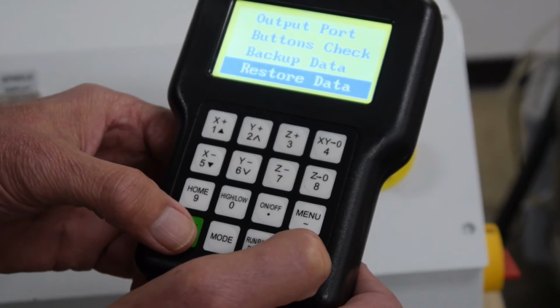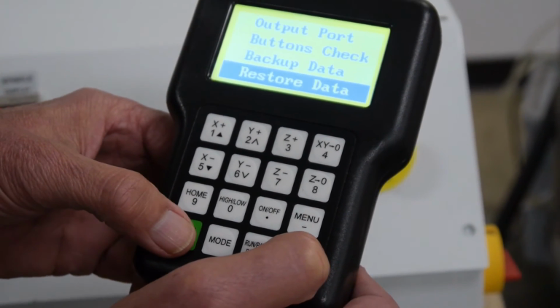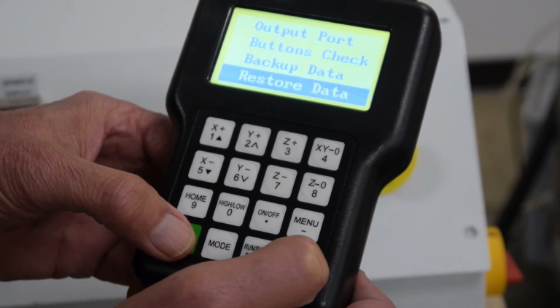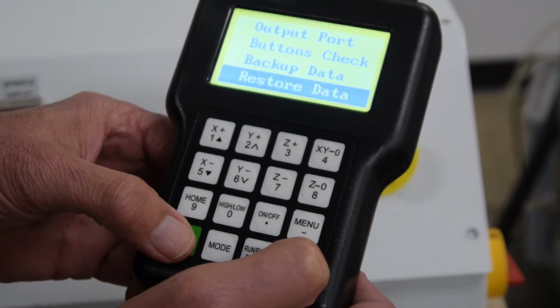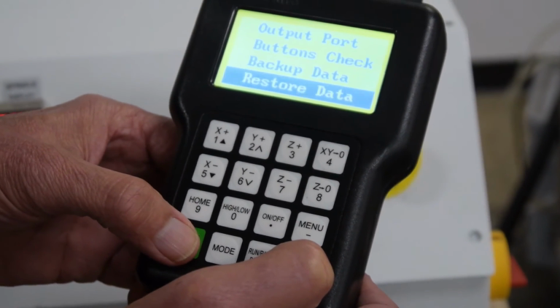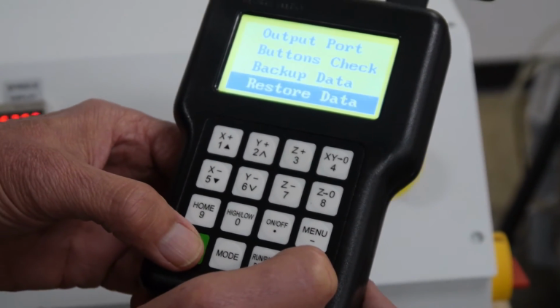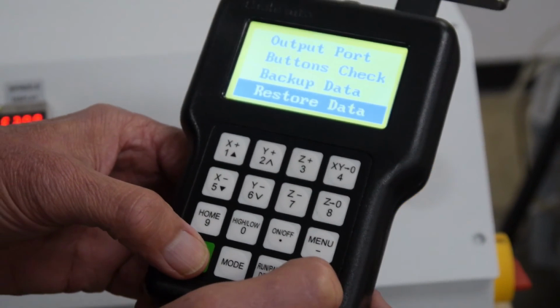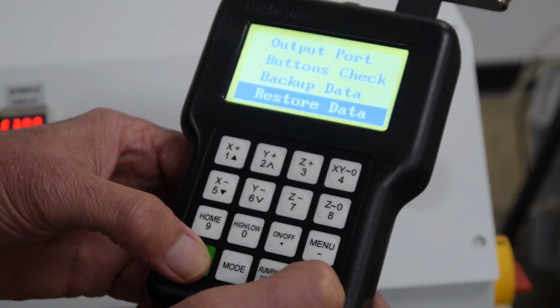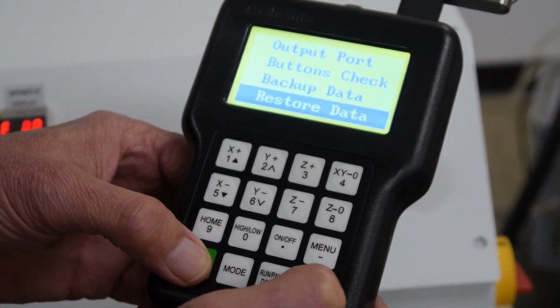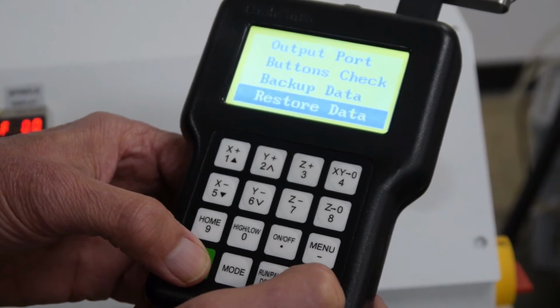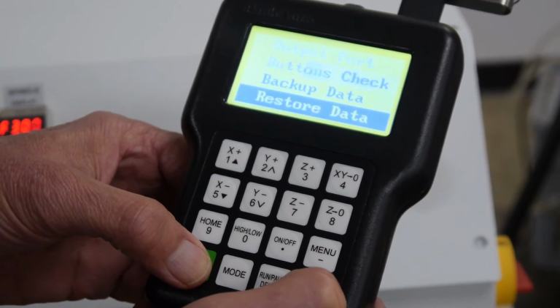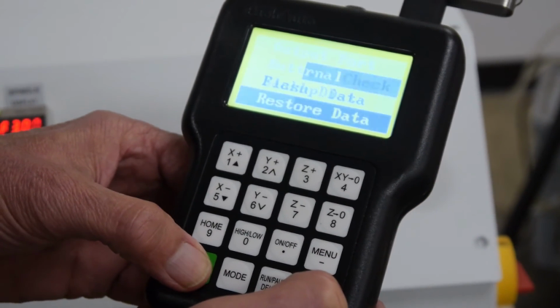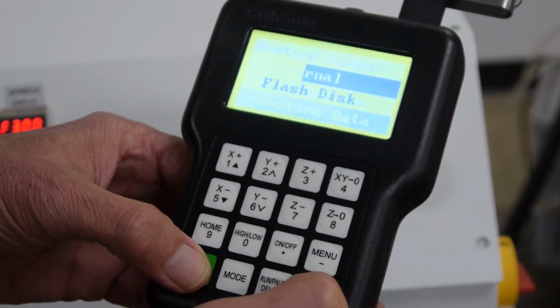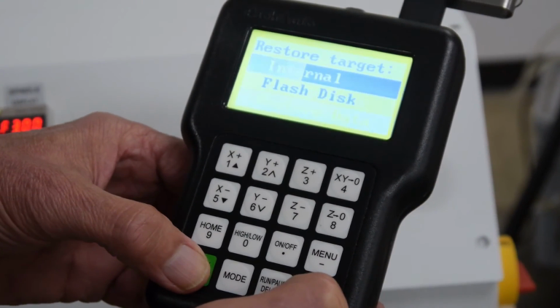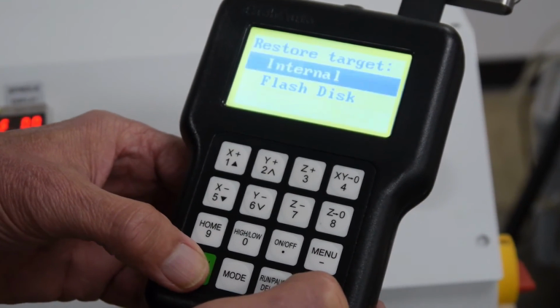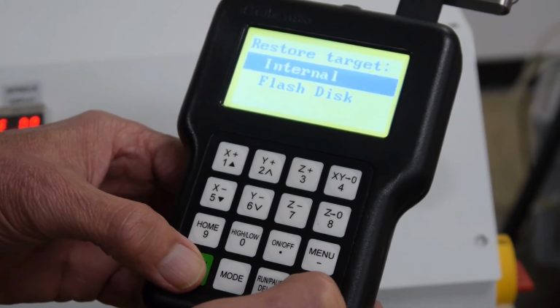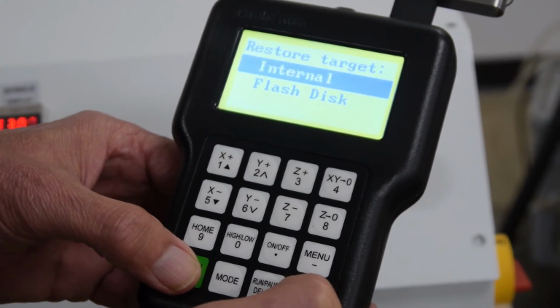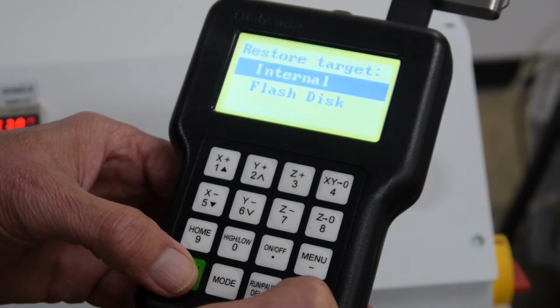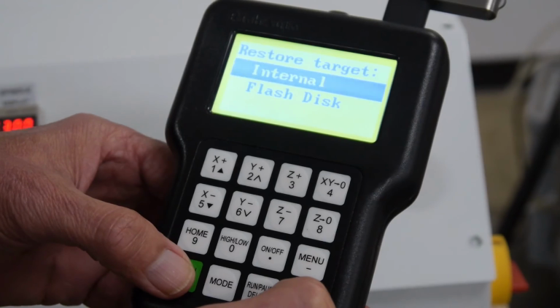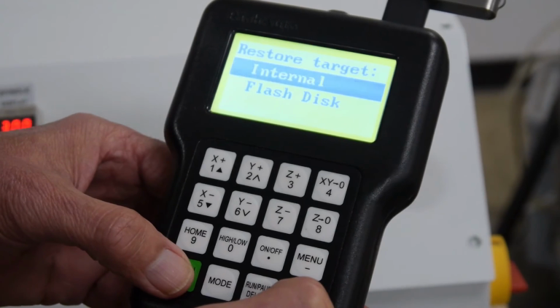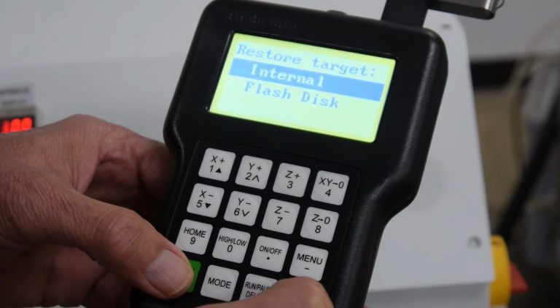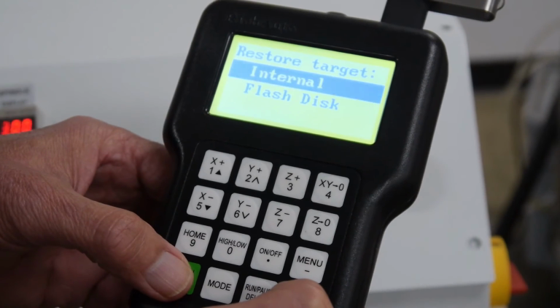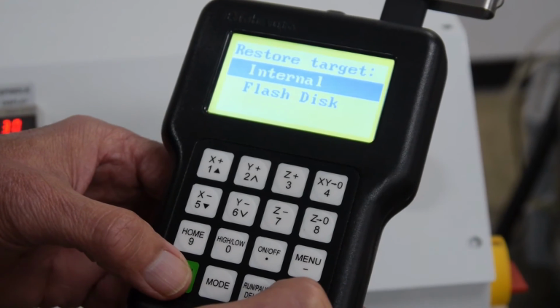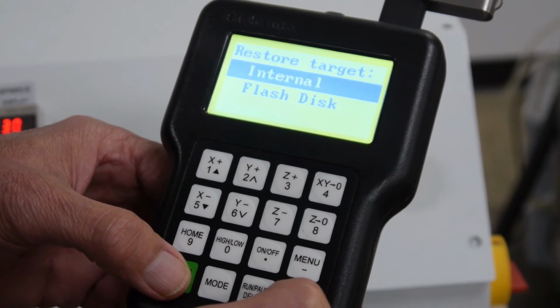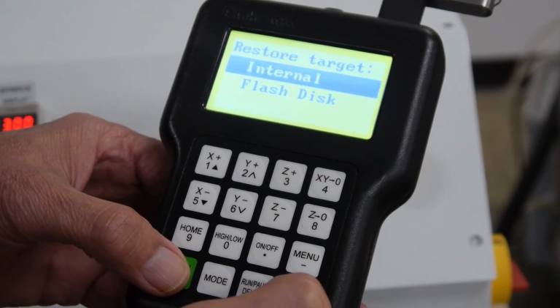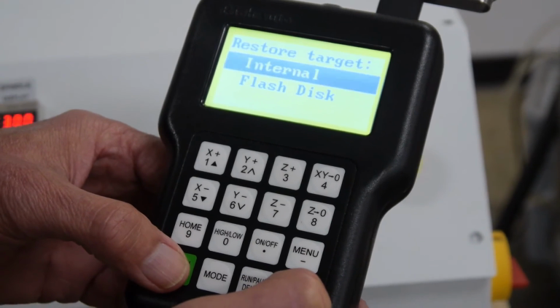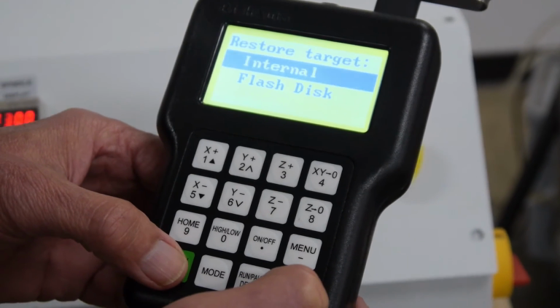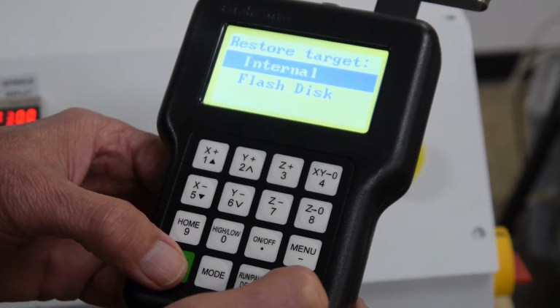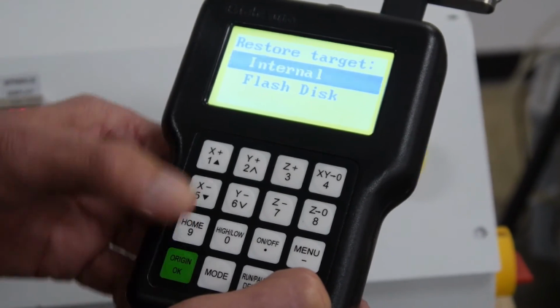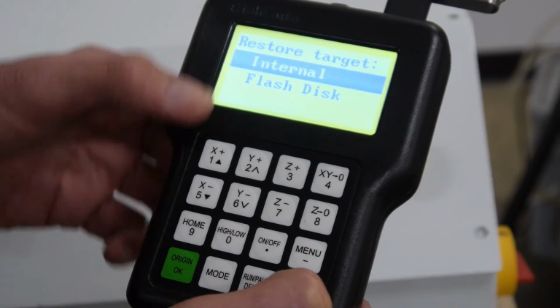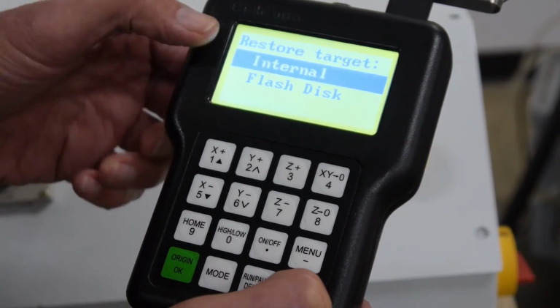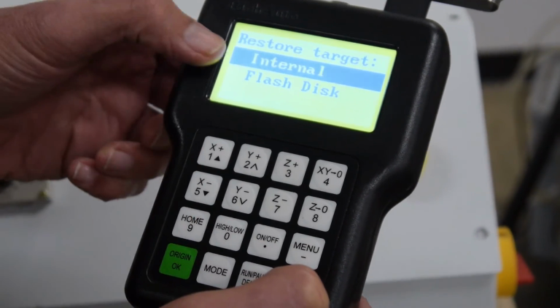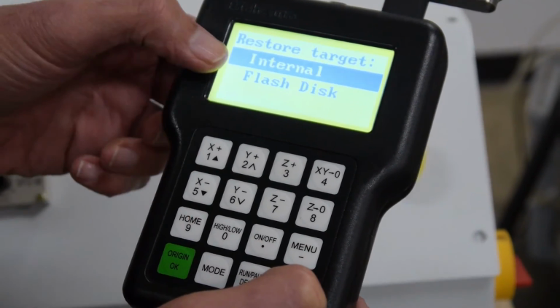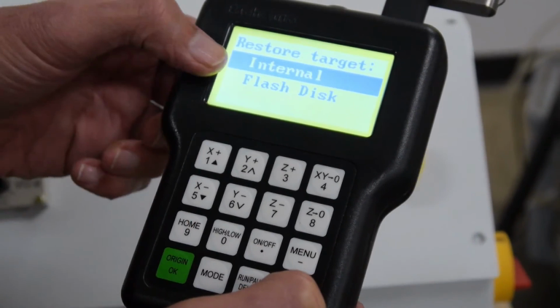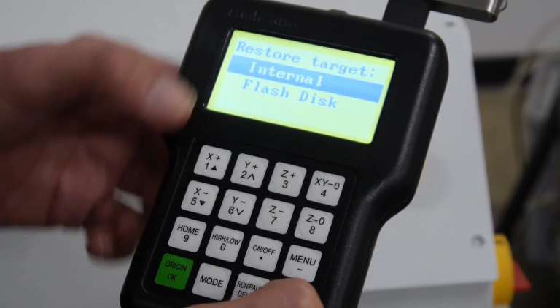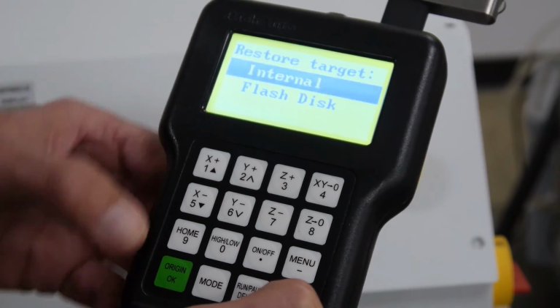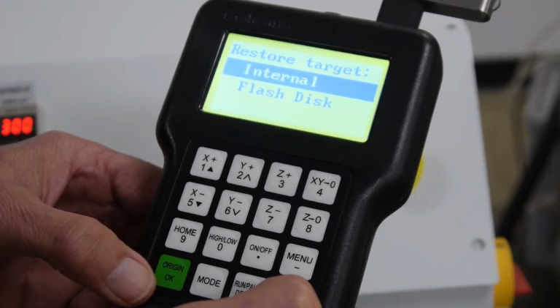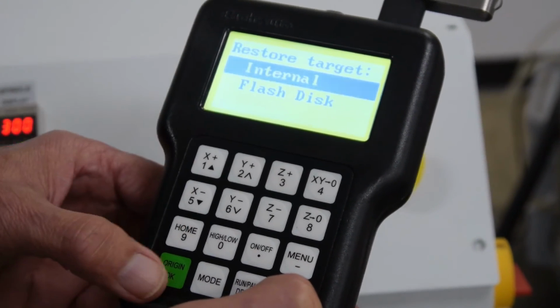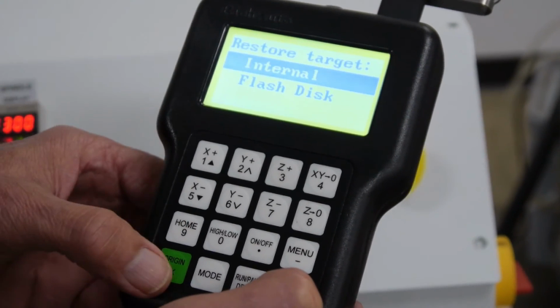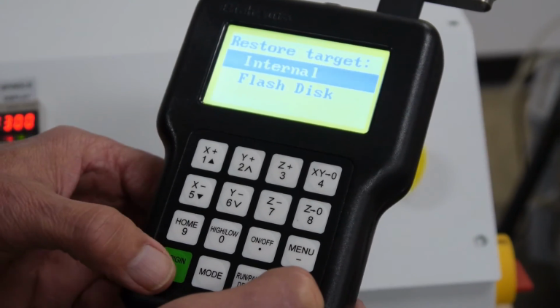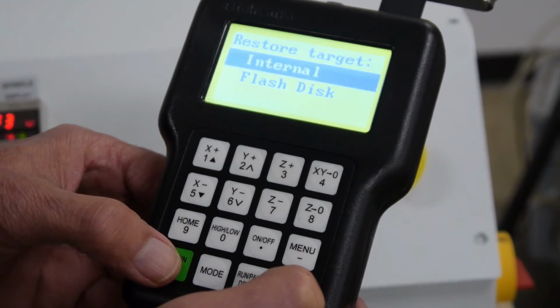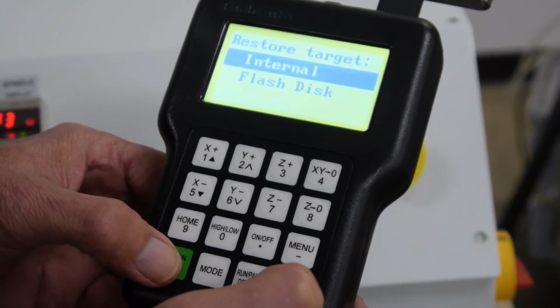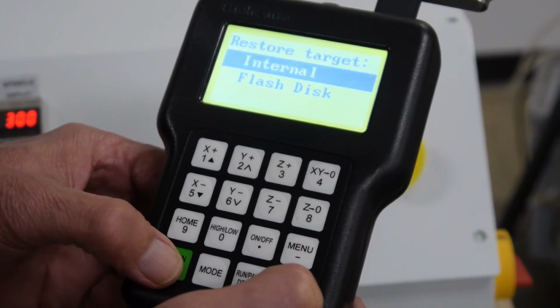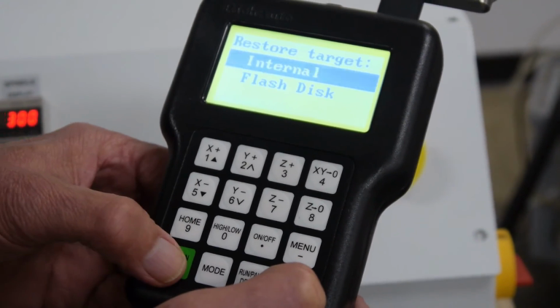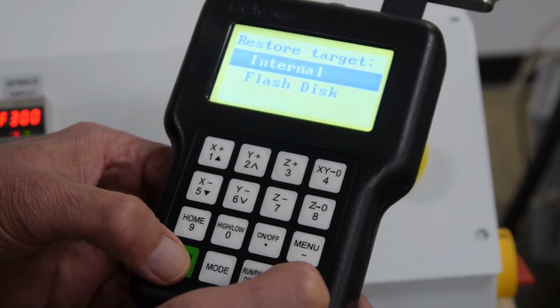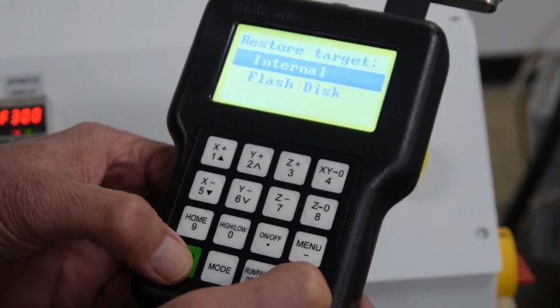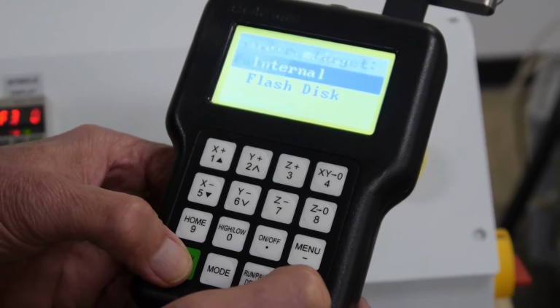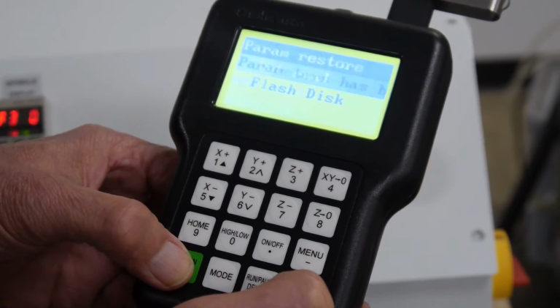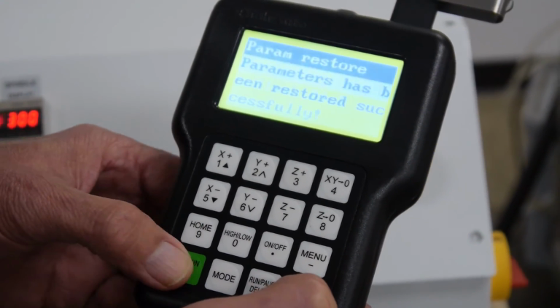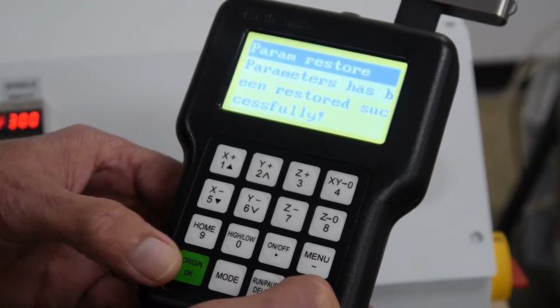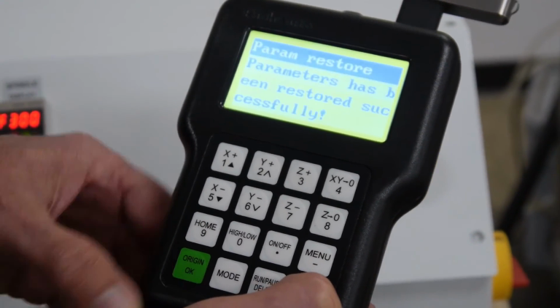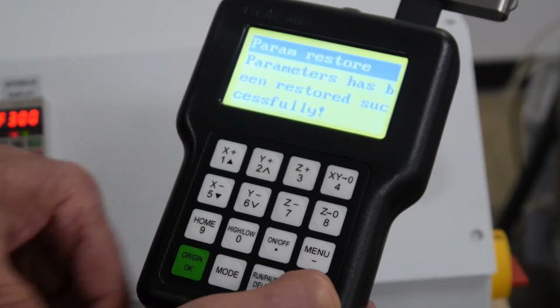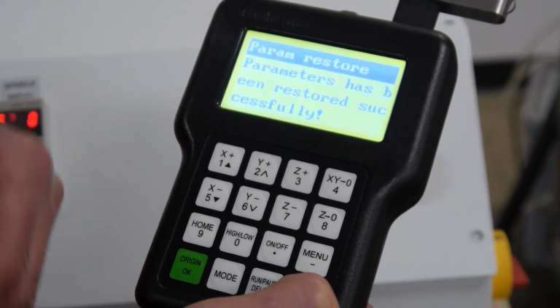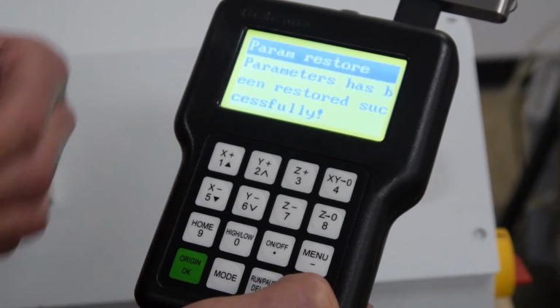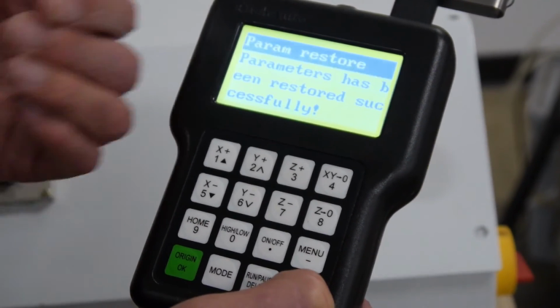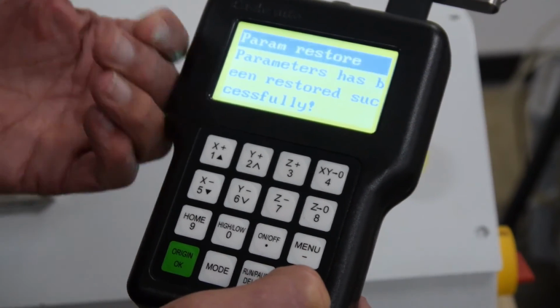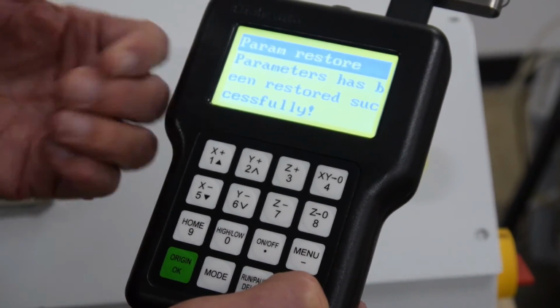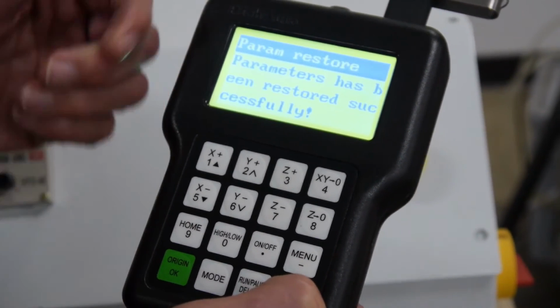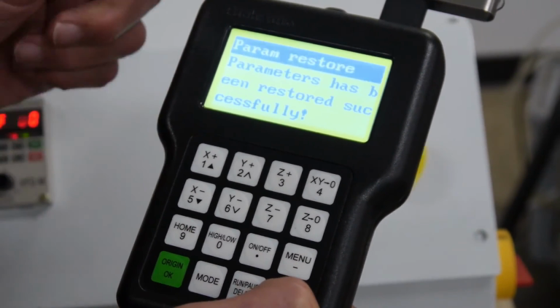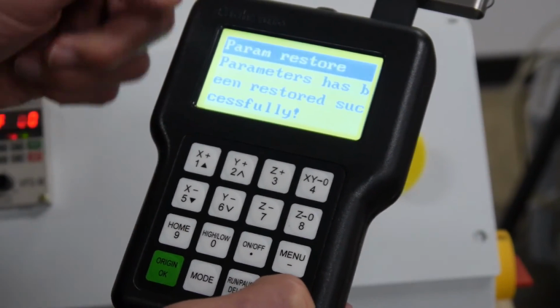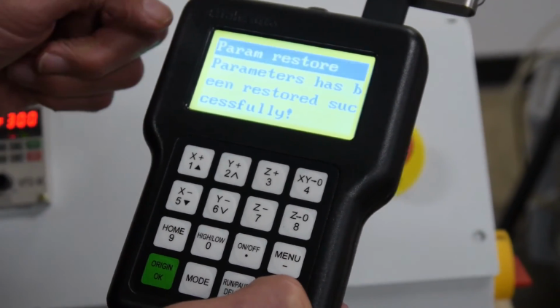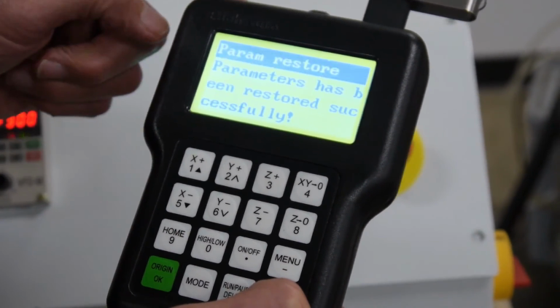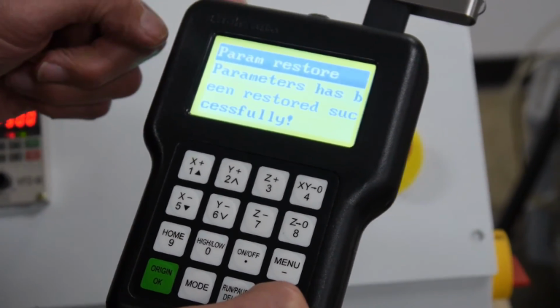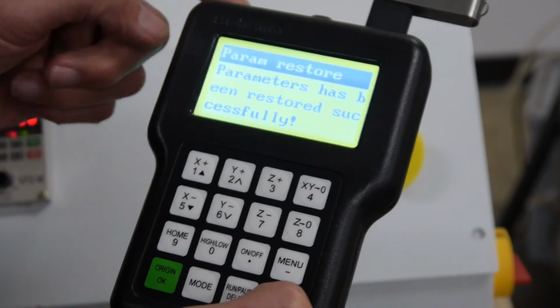Hit the green button OK. If you want to do it internally, just hit the green button OK. It's now restored from internally.